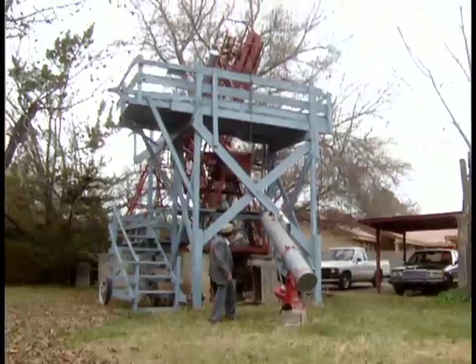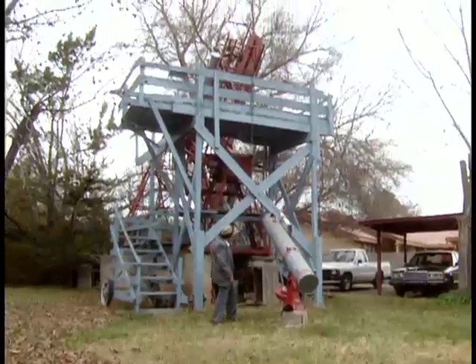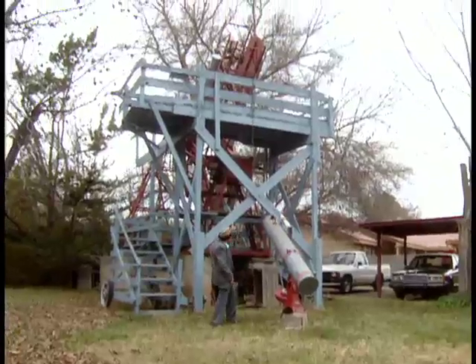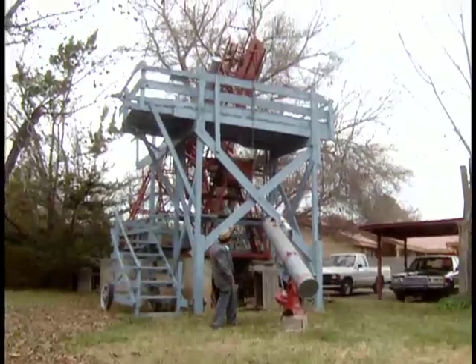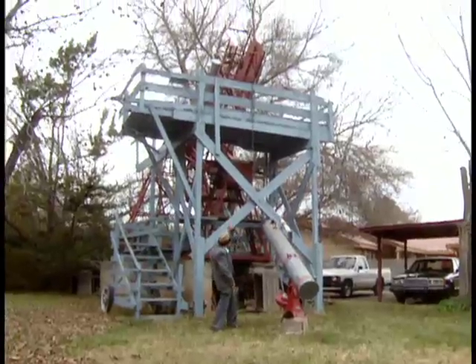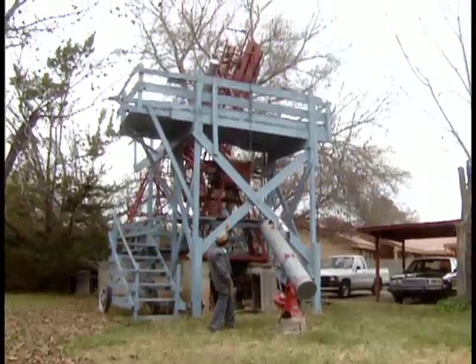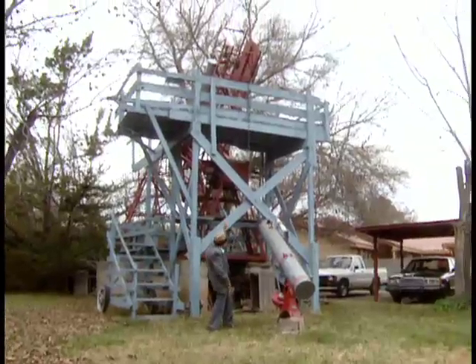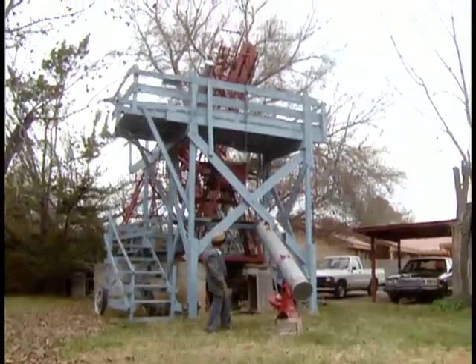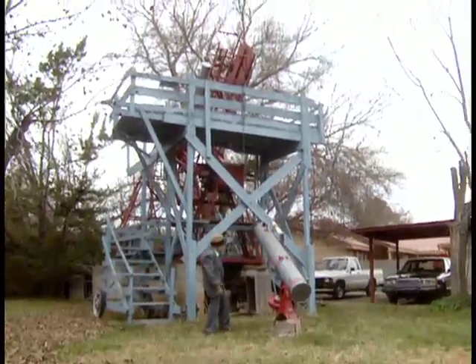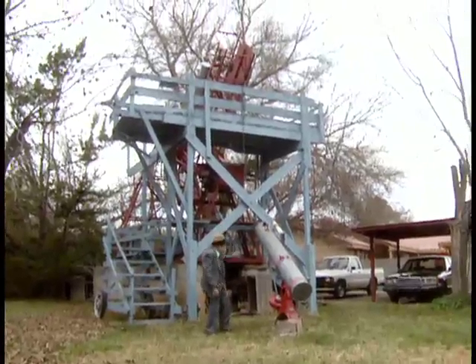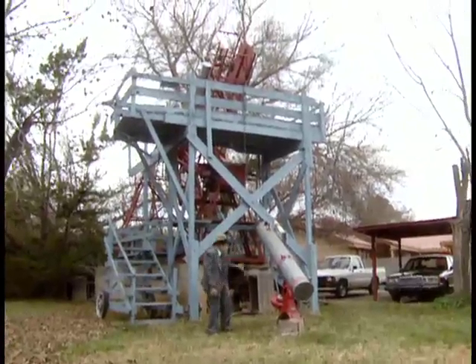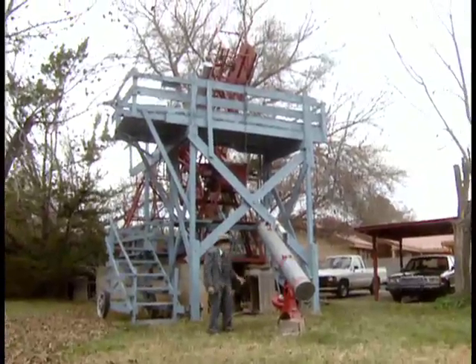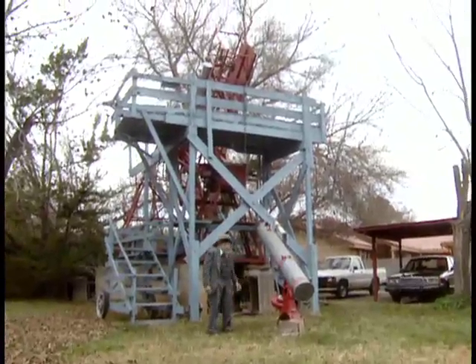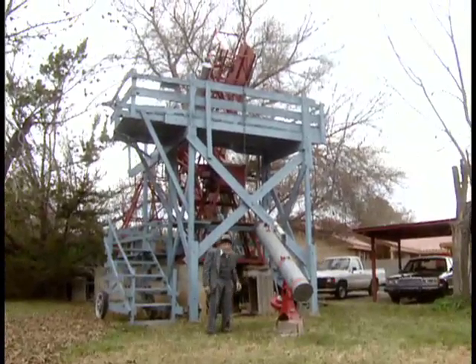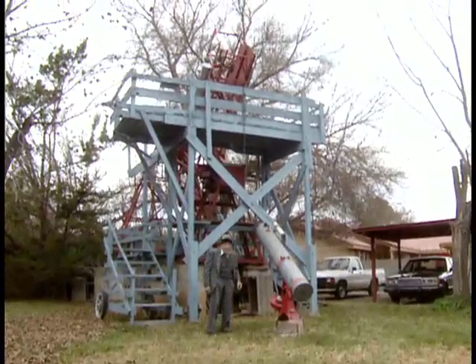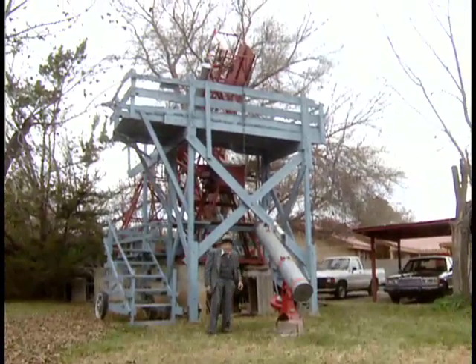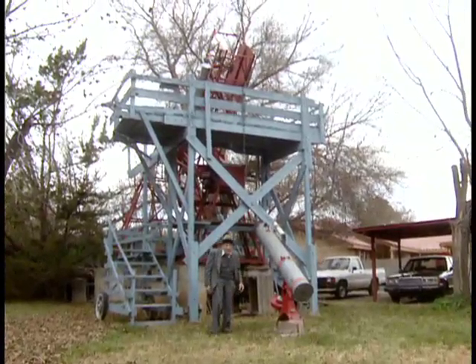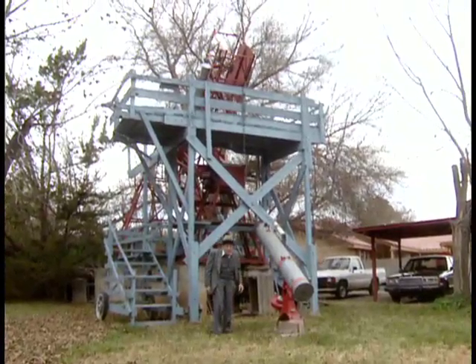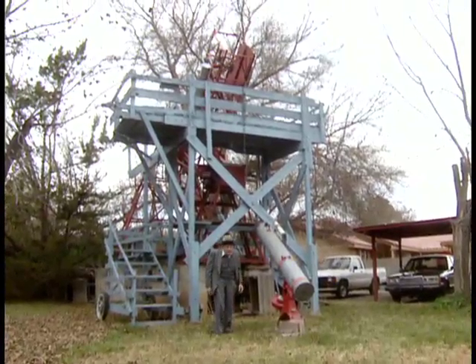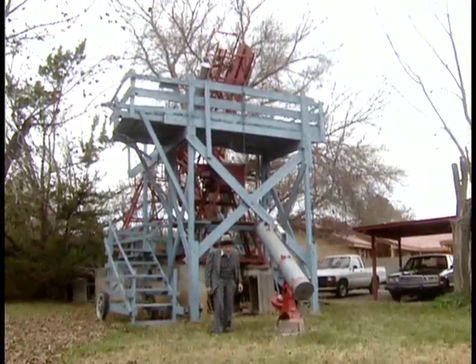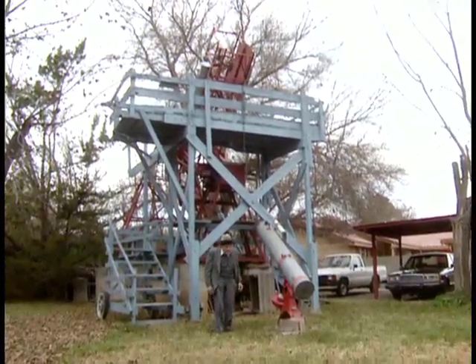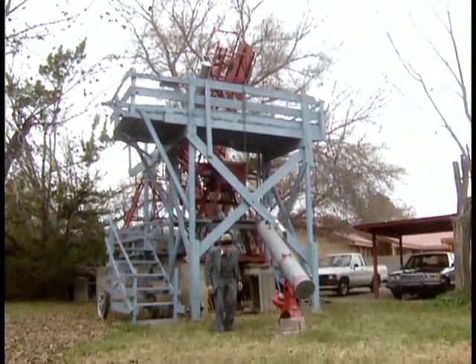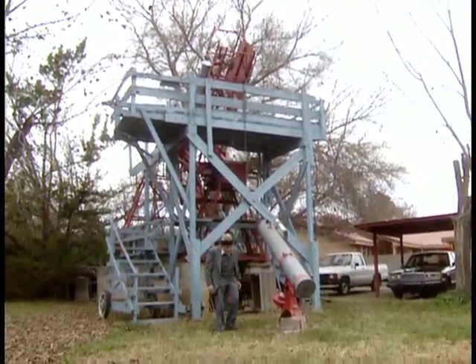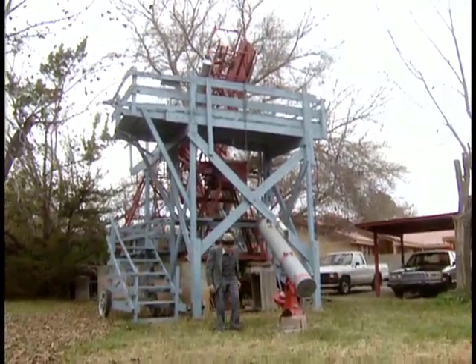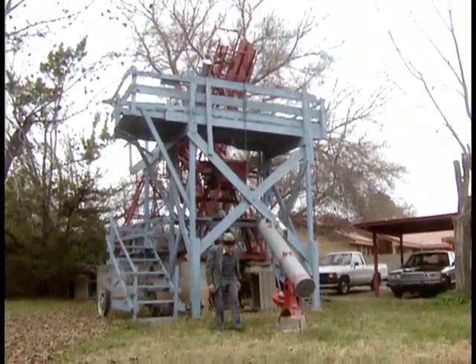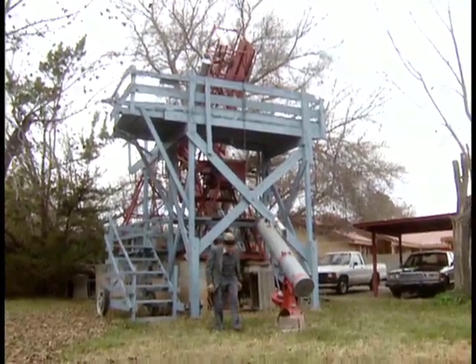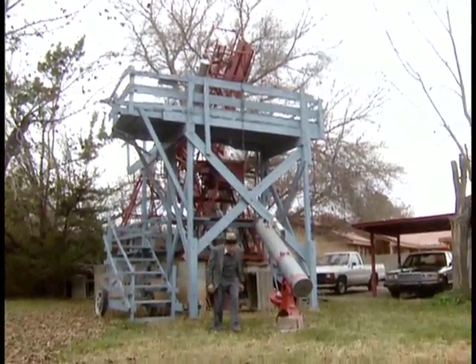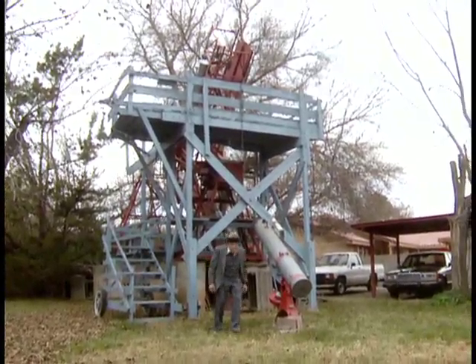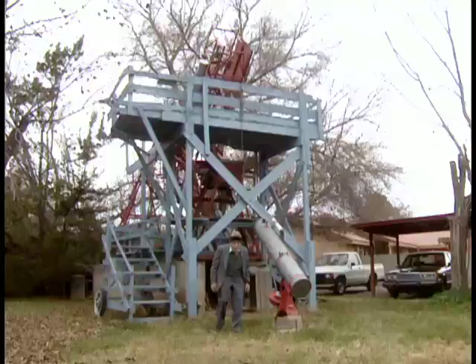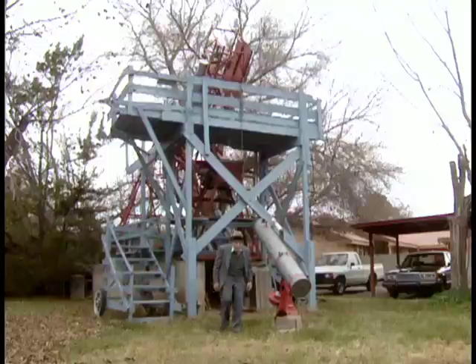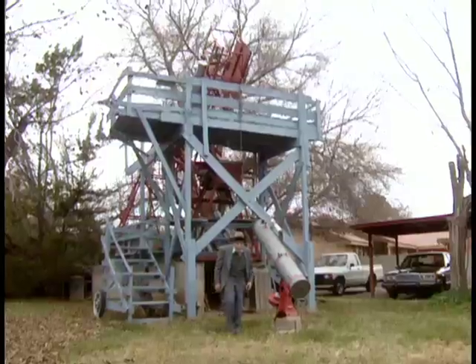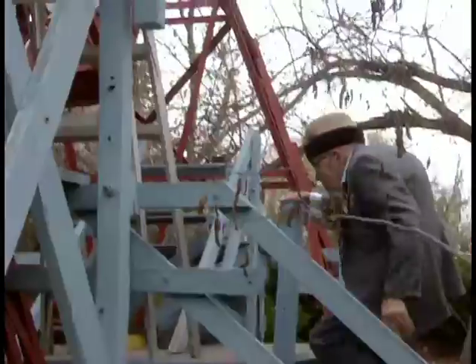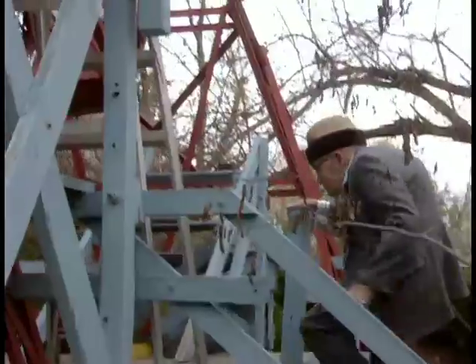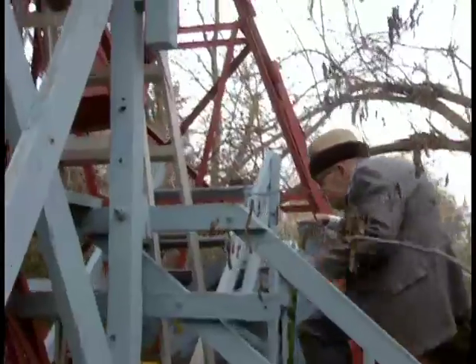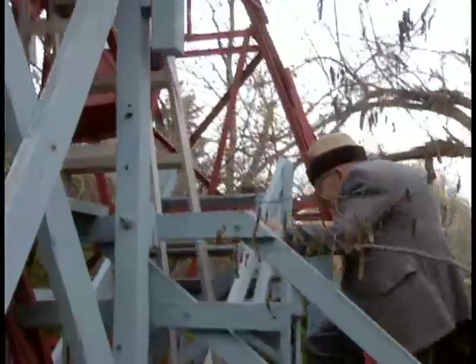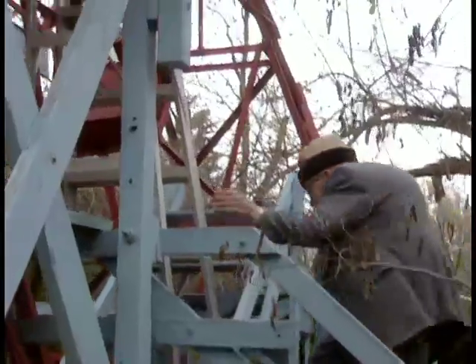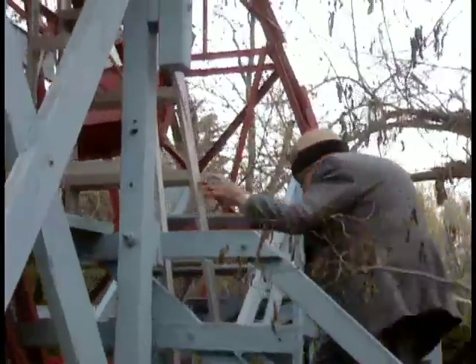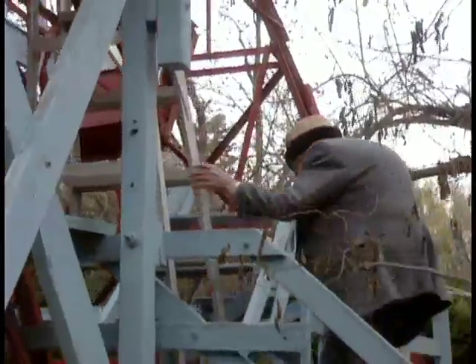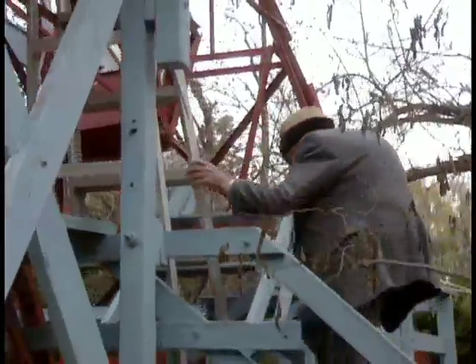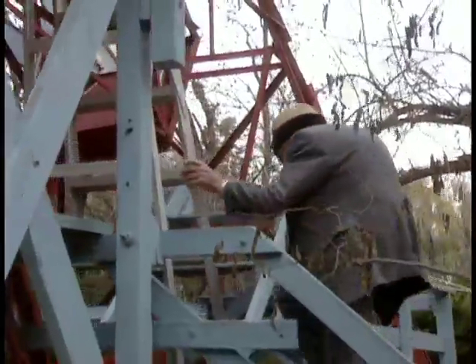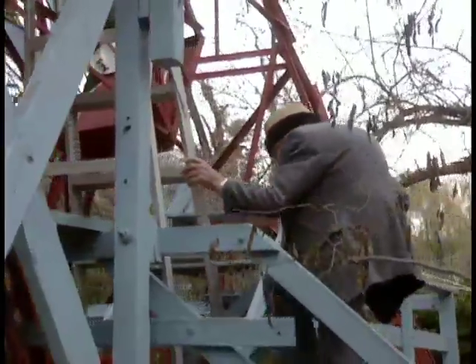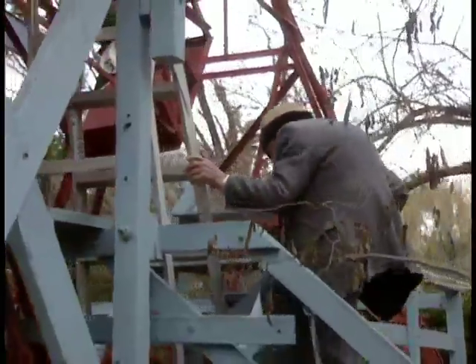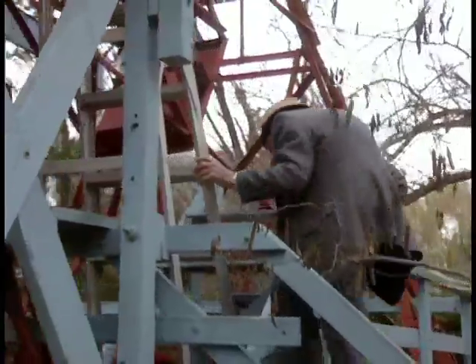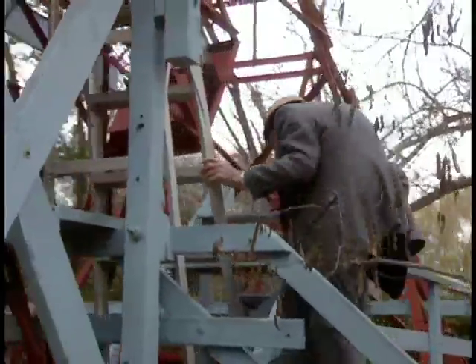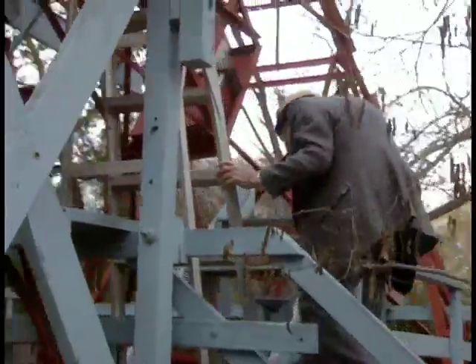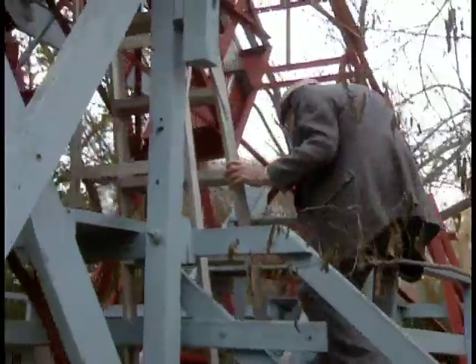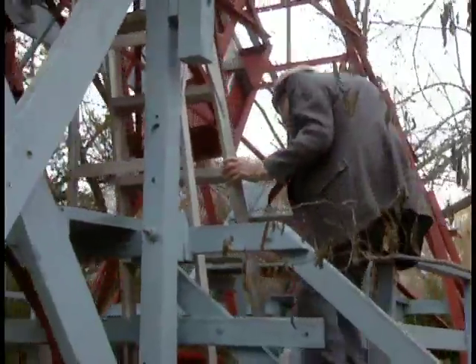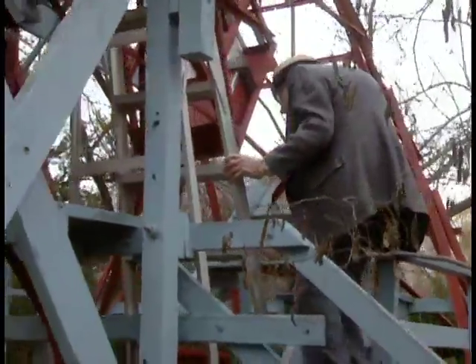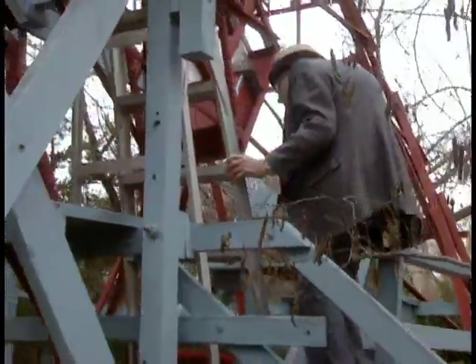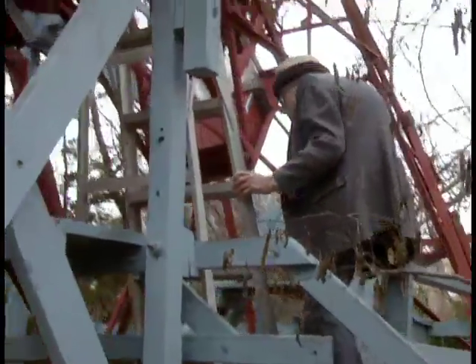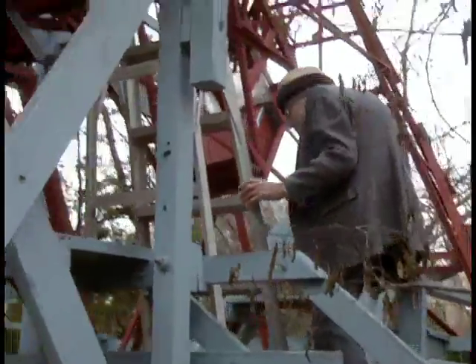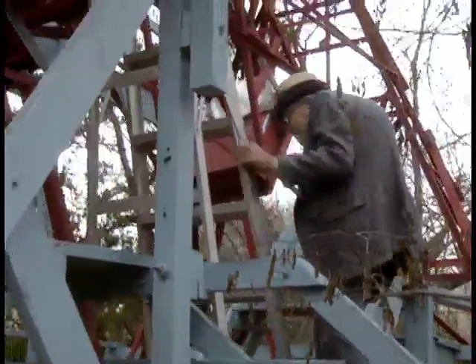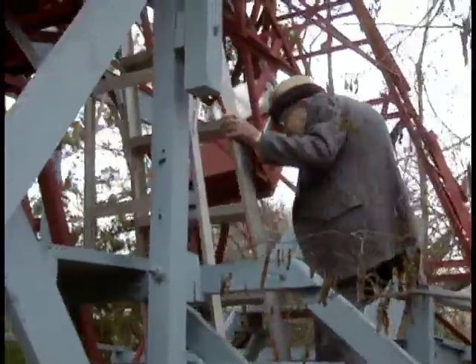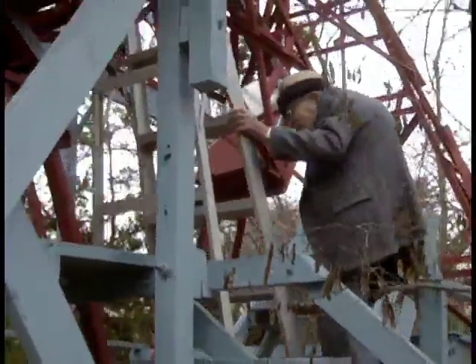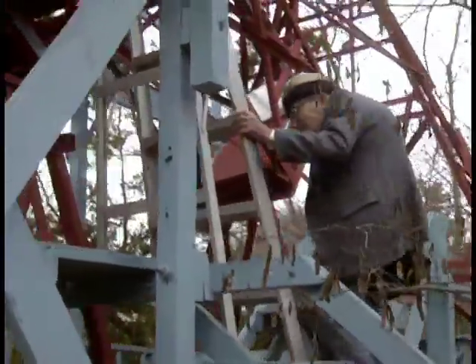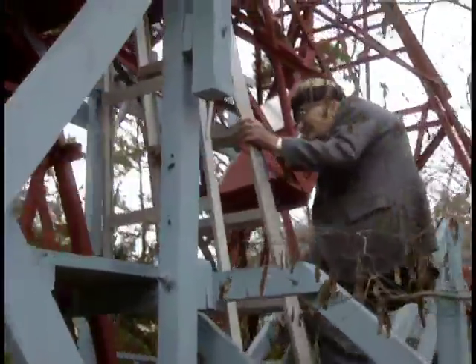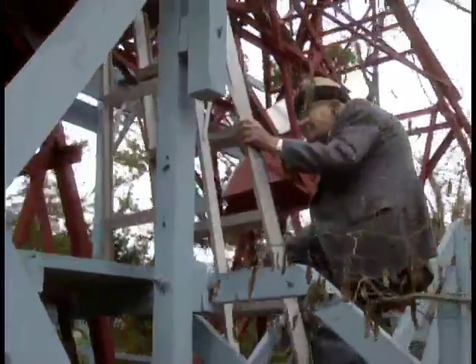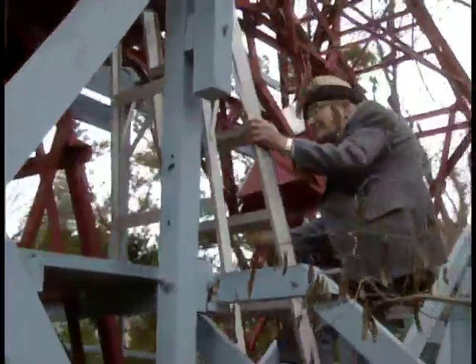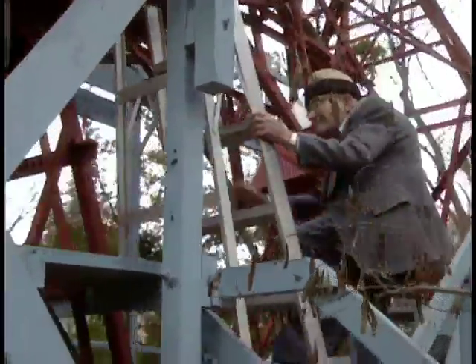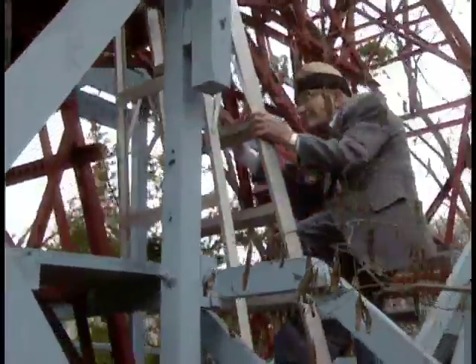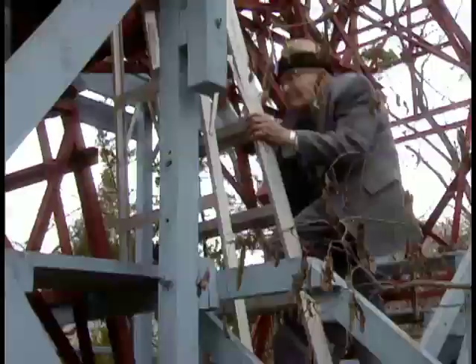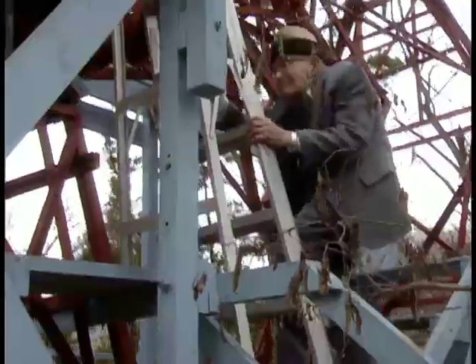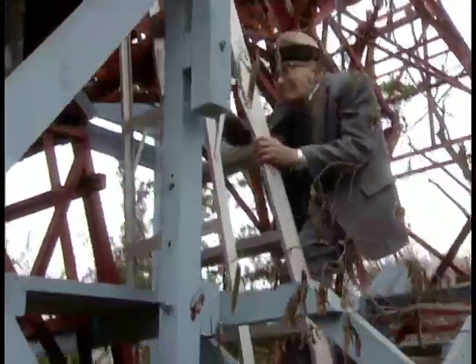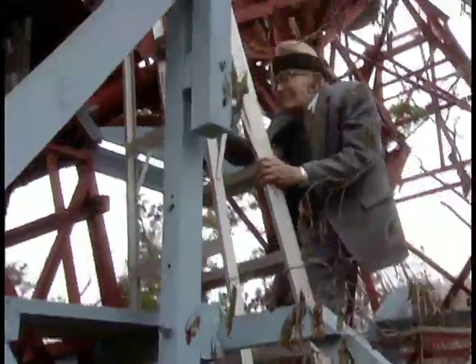This big one up here is a 16-inch F-10 Newtonian, a very powerful telescope I use for planetary observations and also the moon.